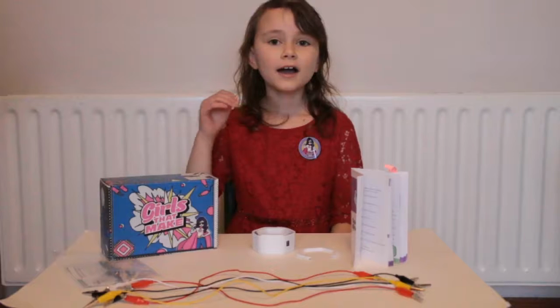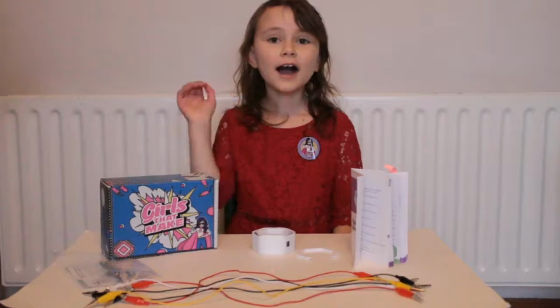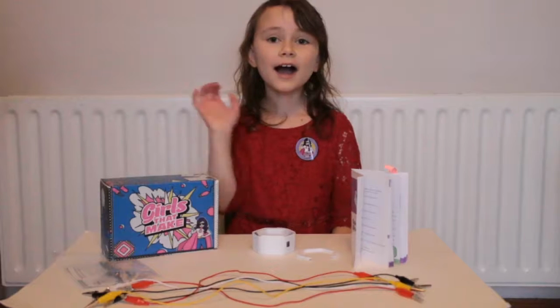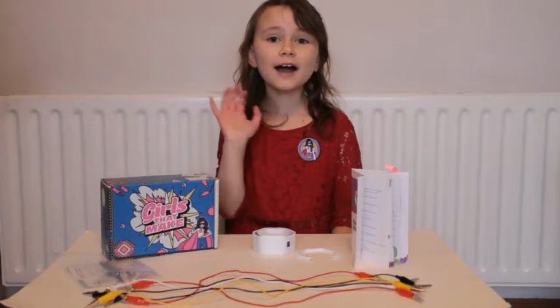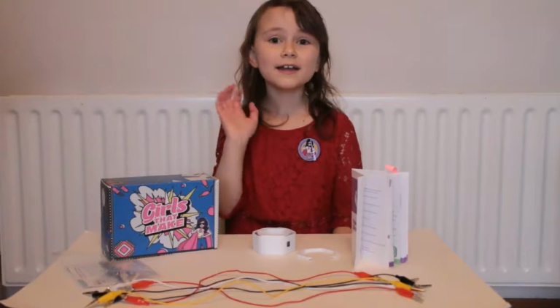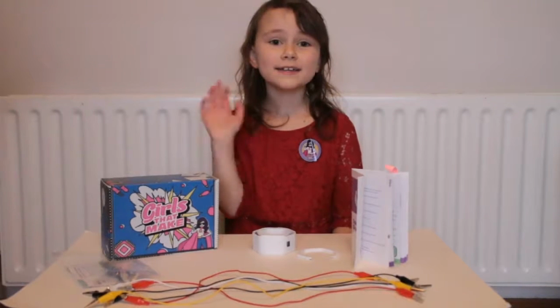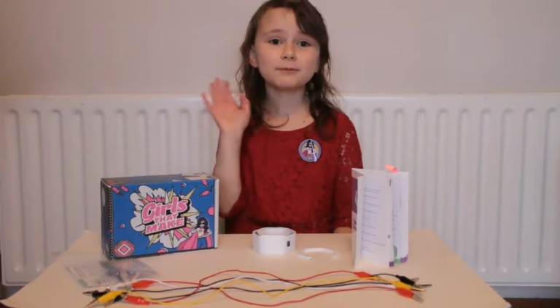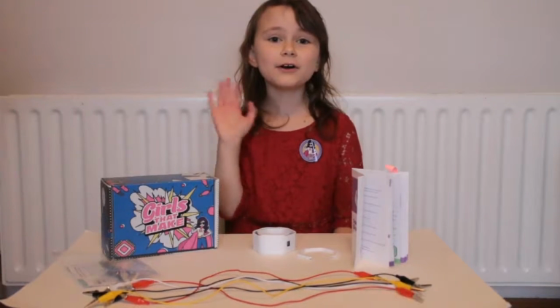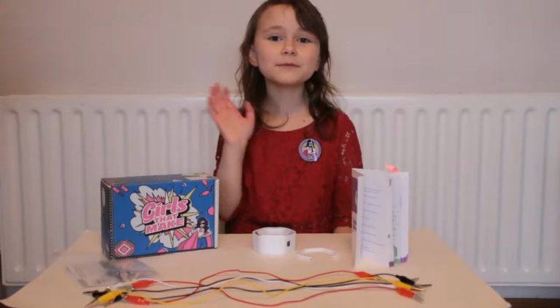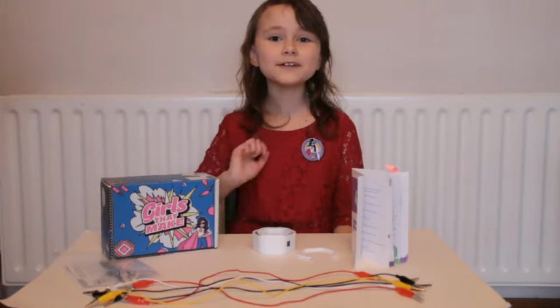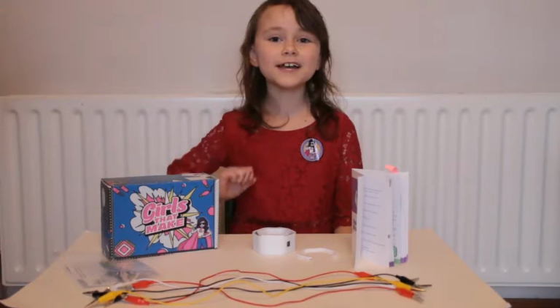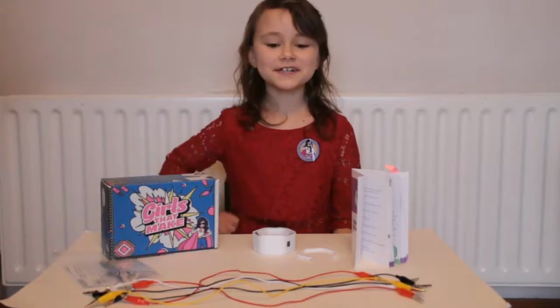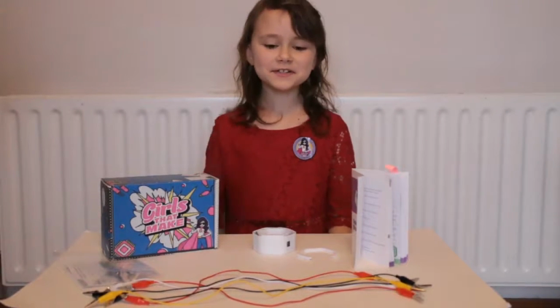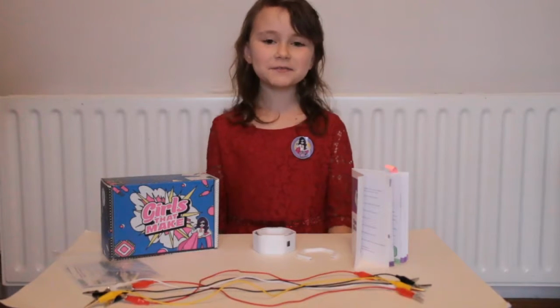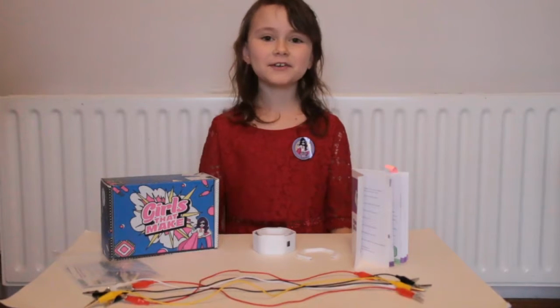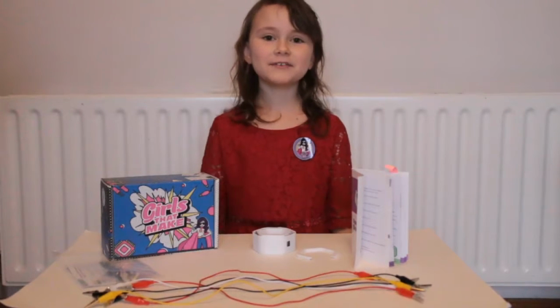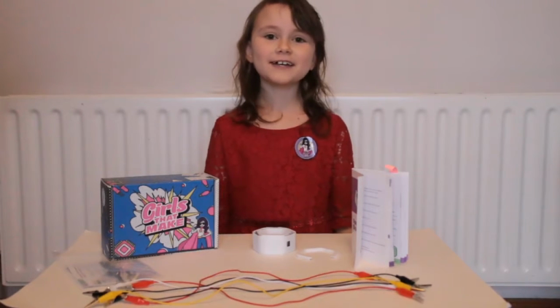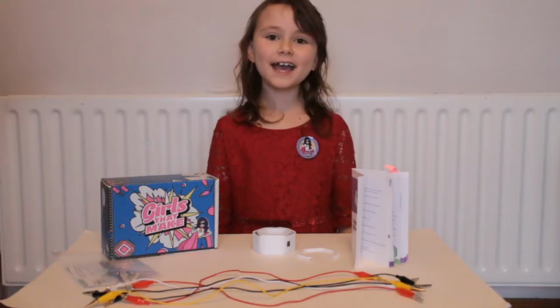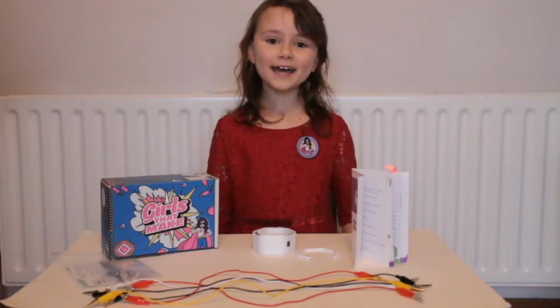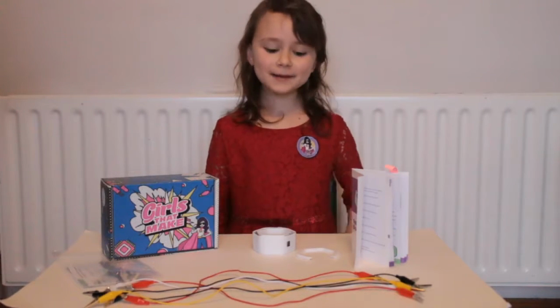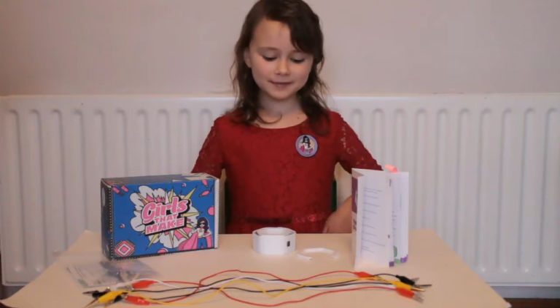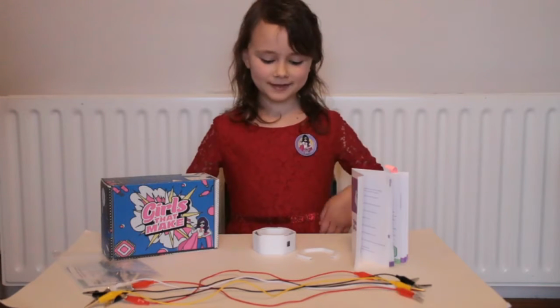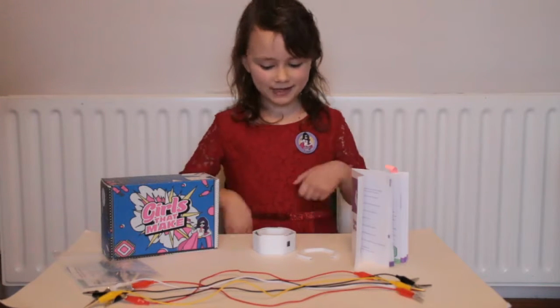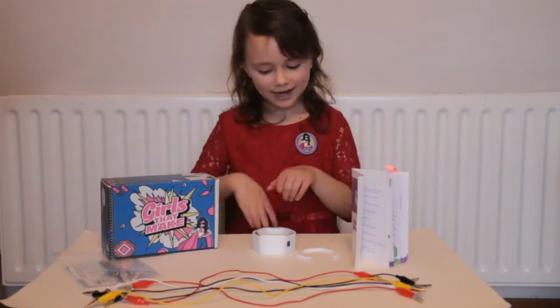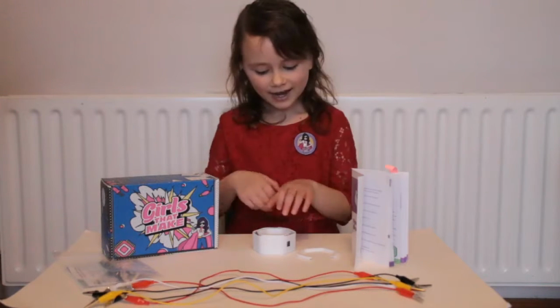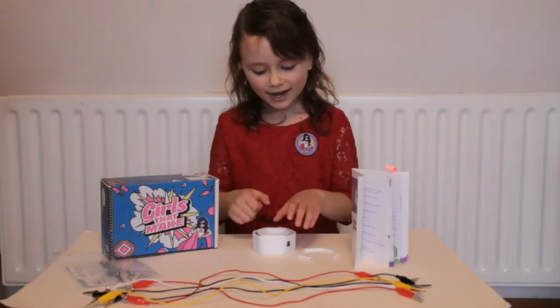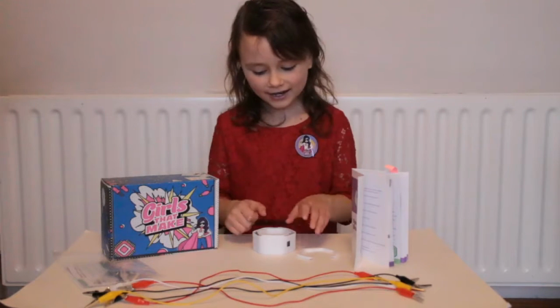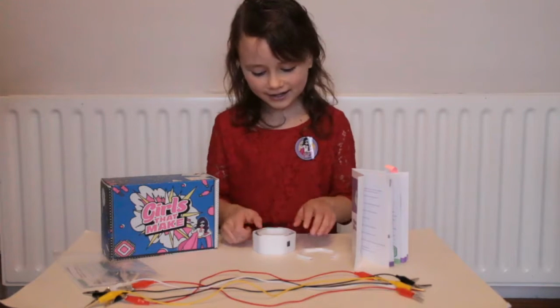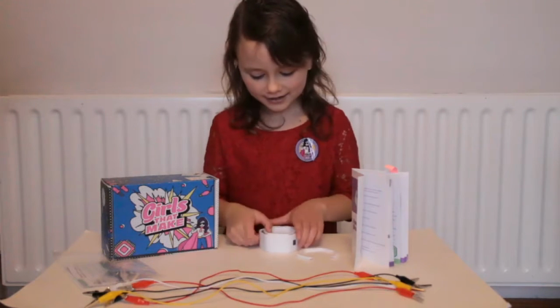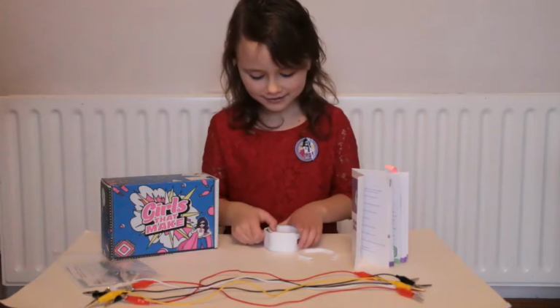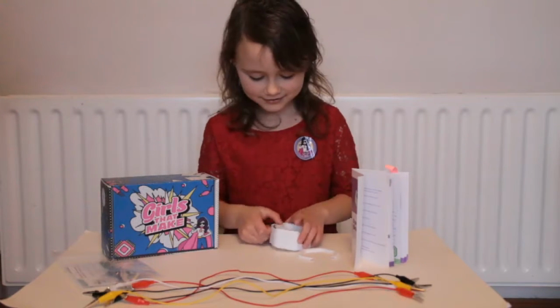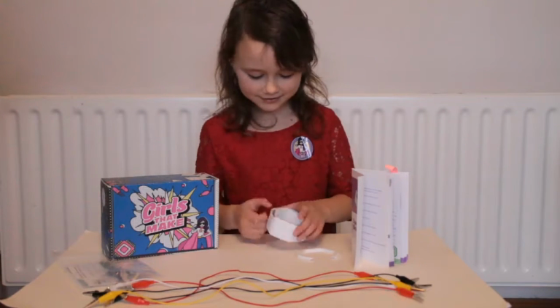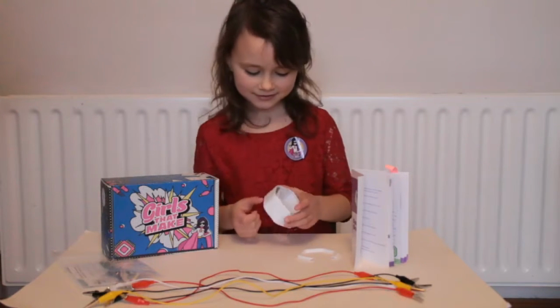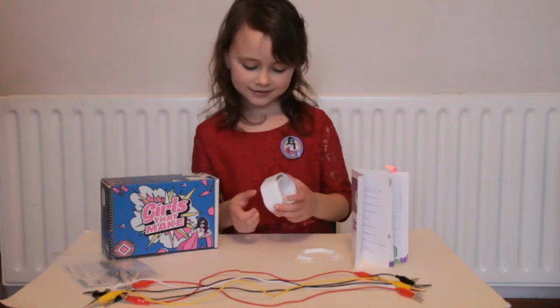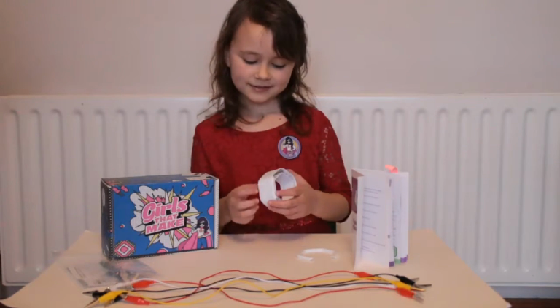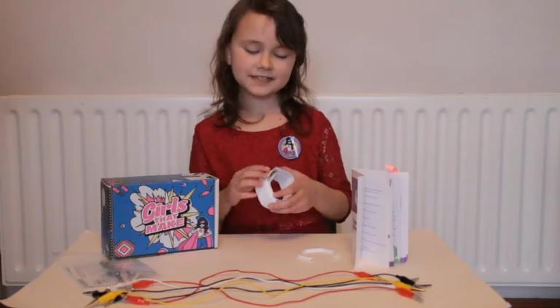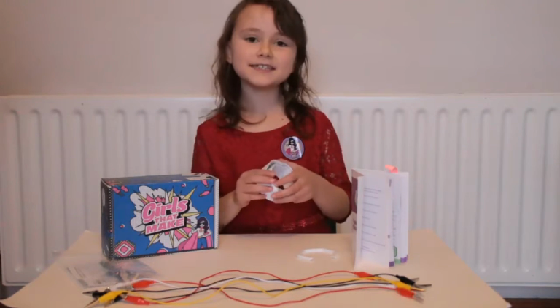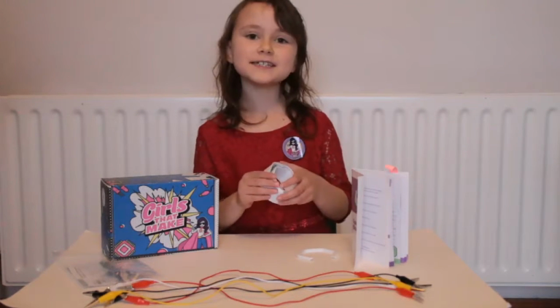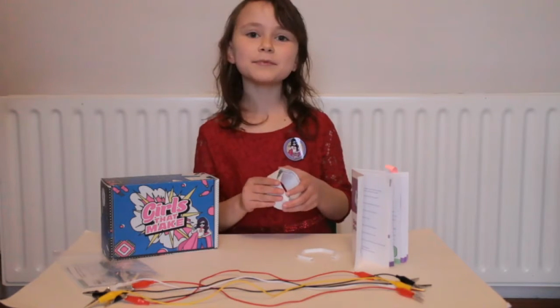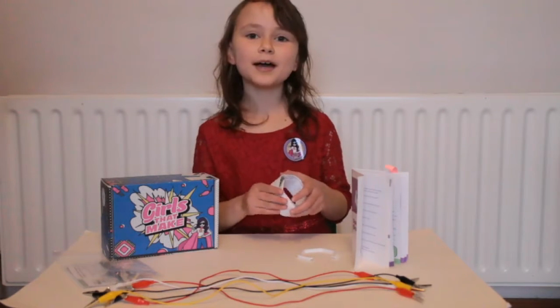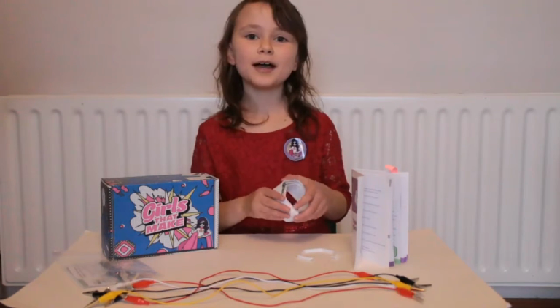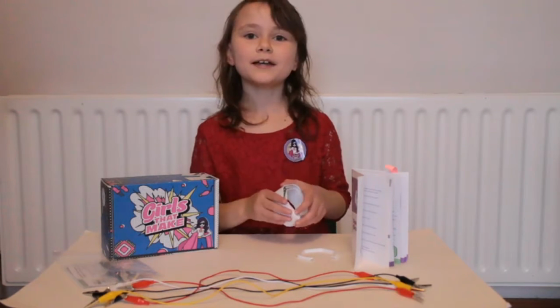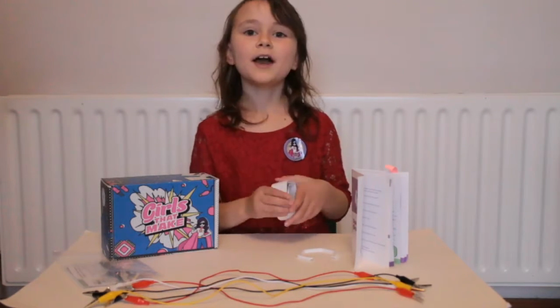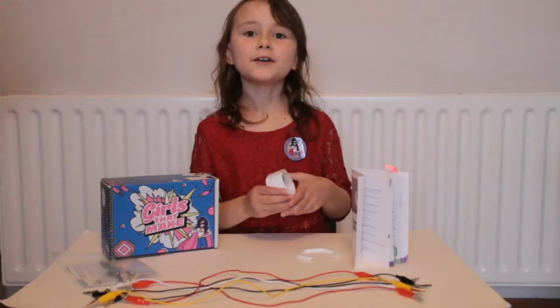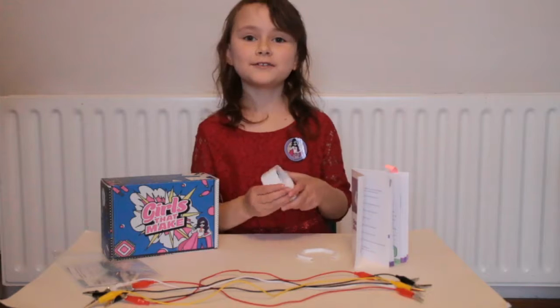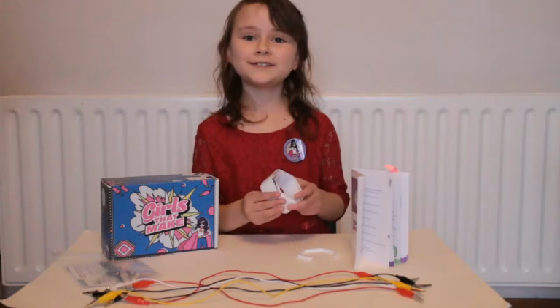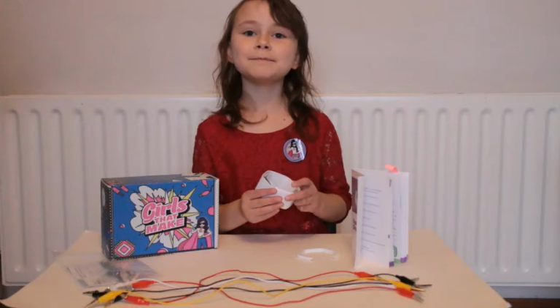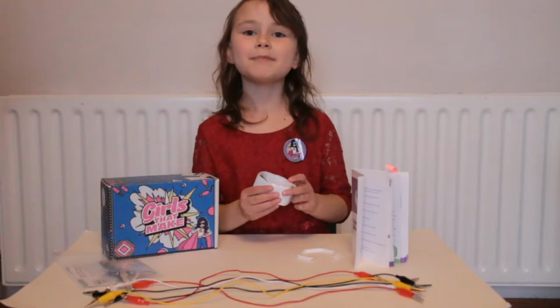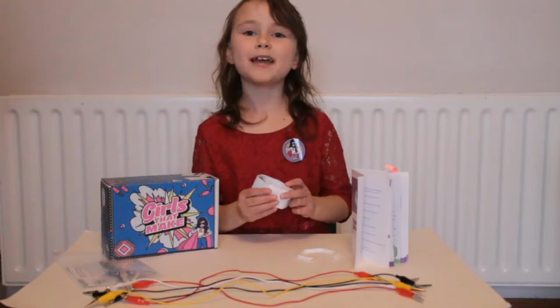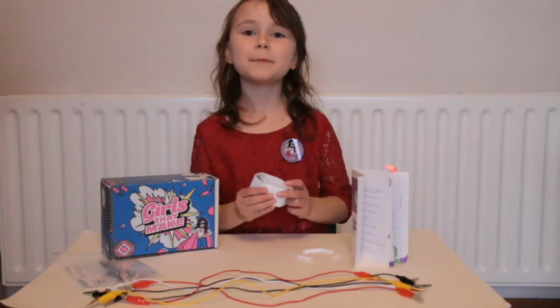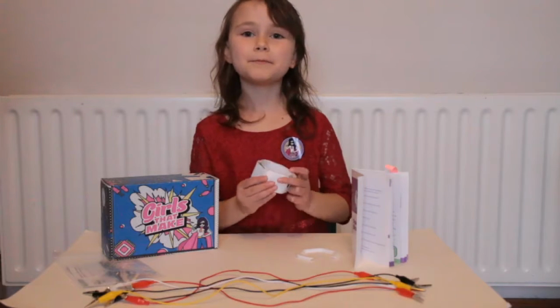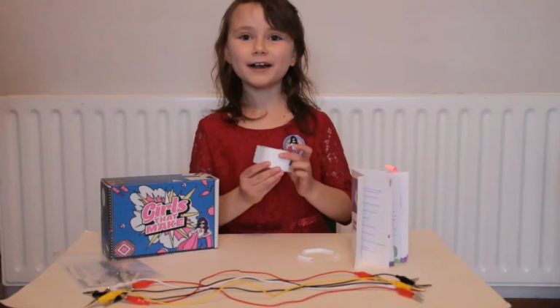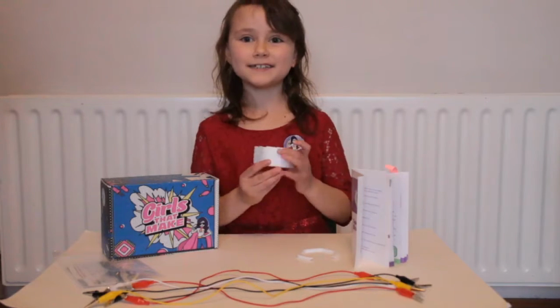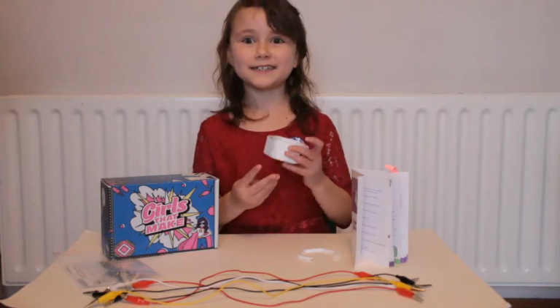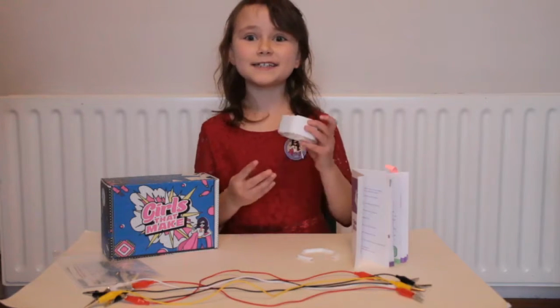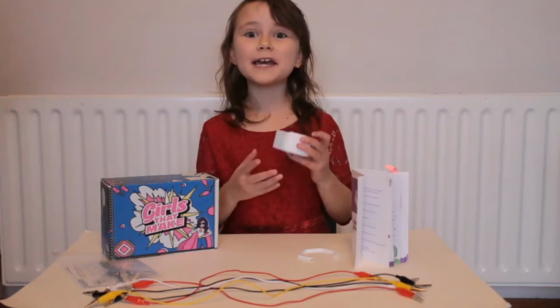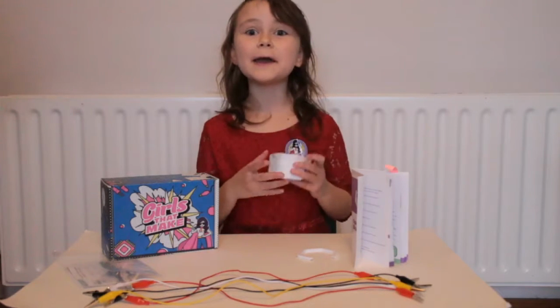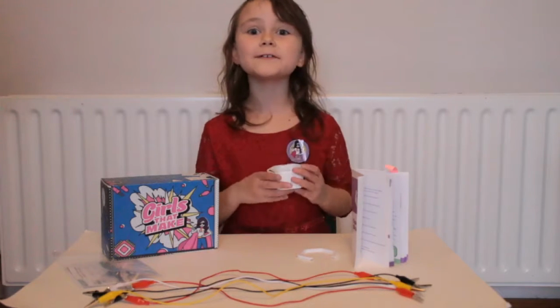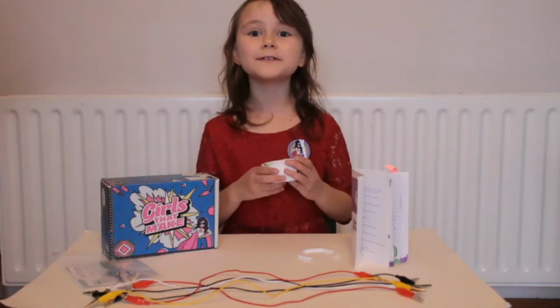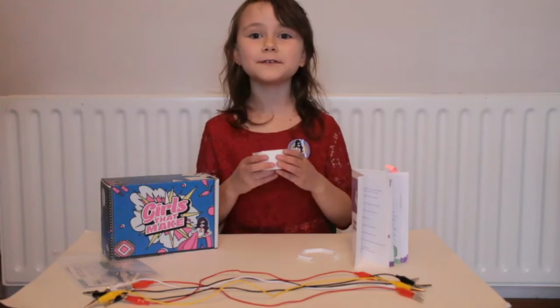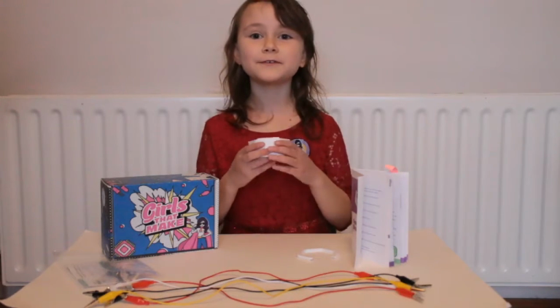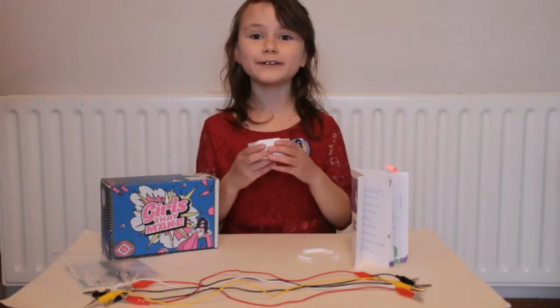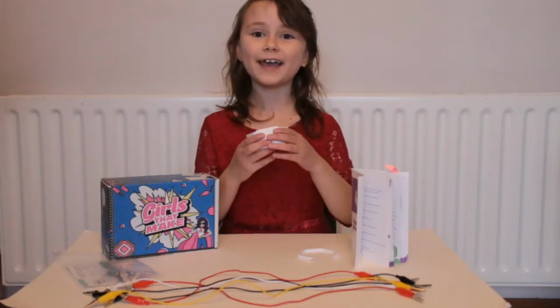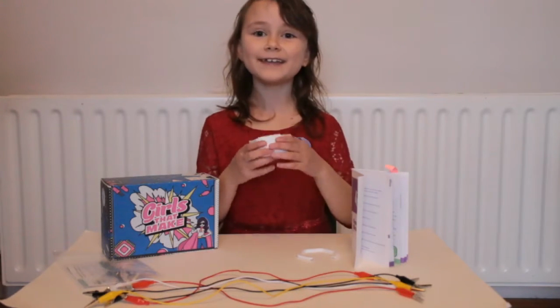Hi, welcome to Castle View Academy. This is my Girls That Make bracelet. Care to create?